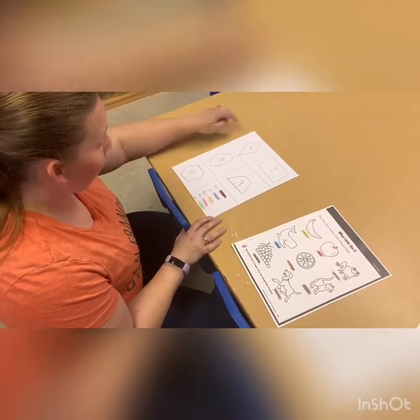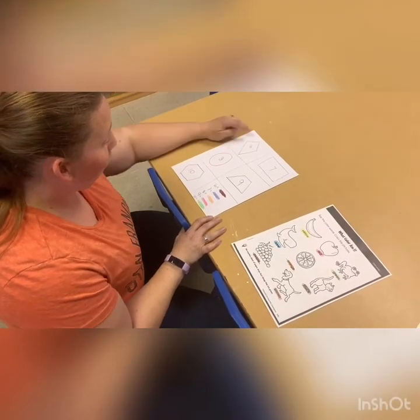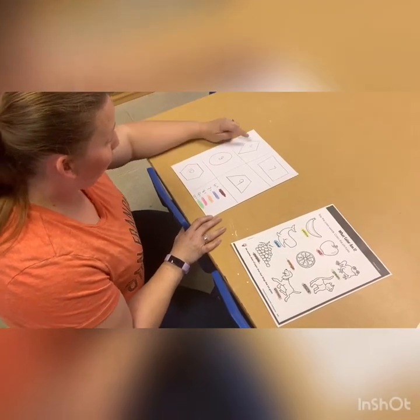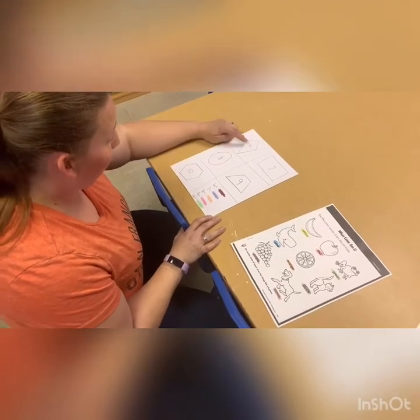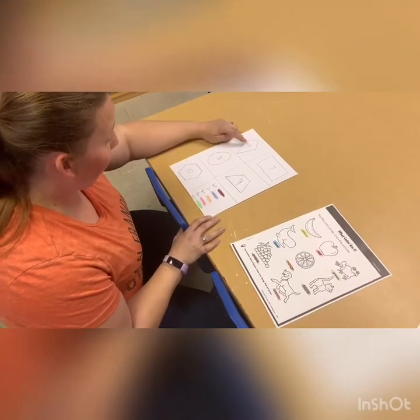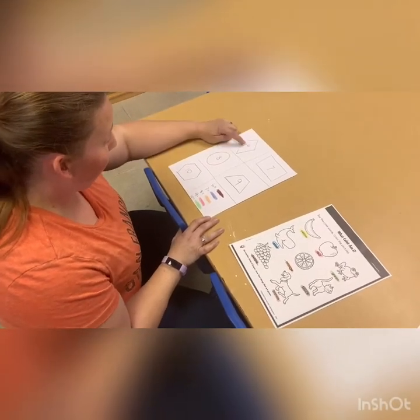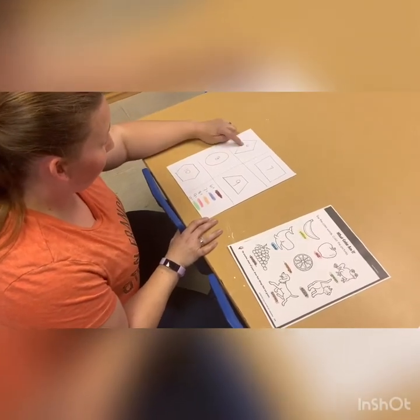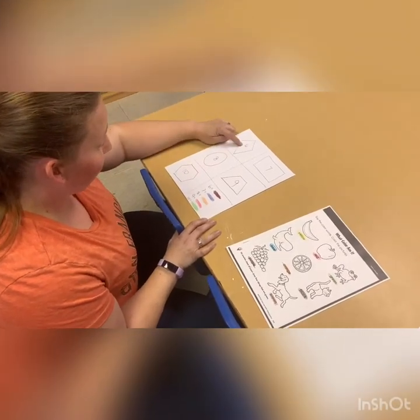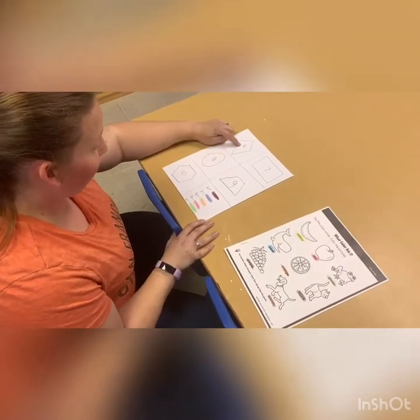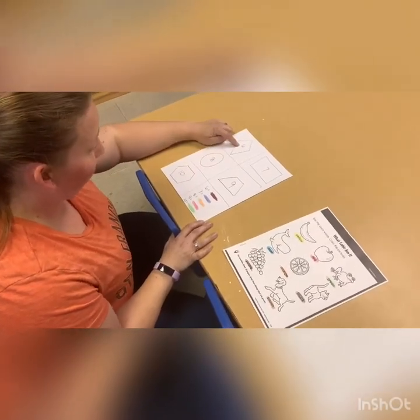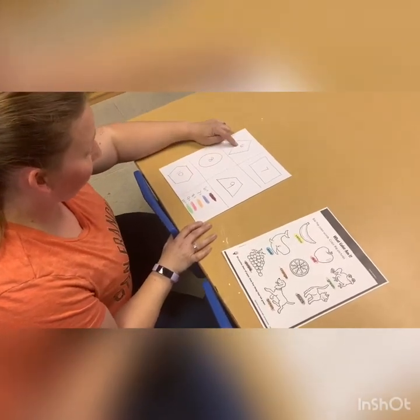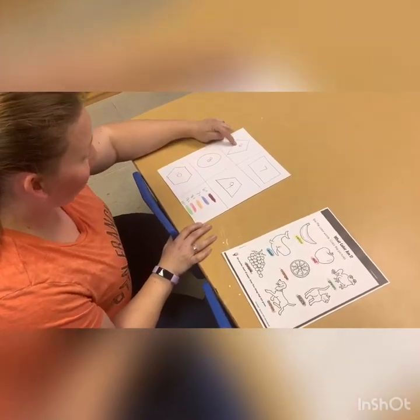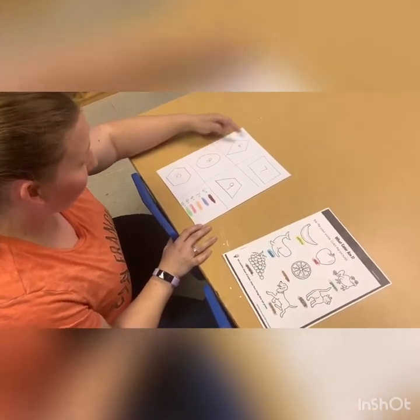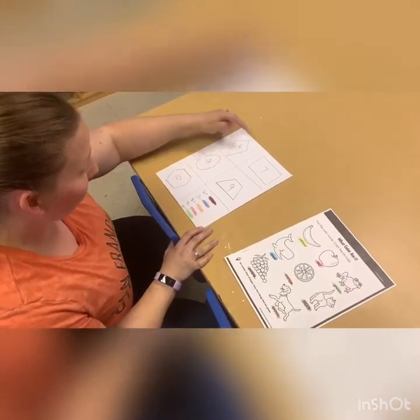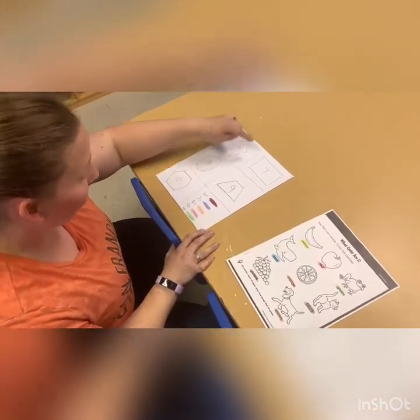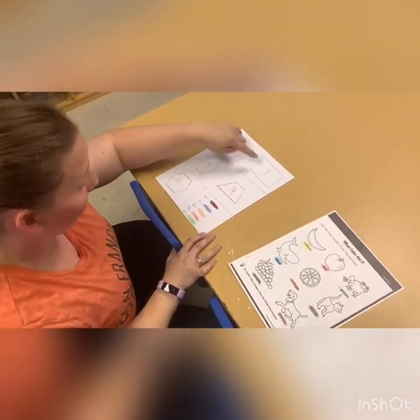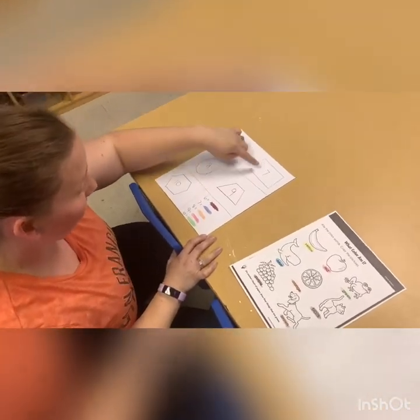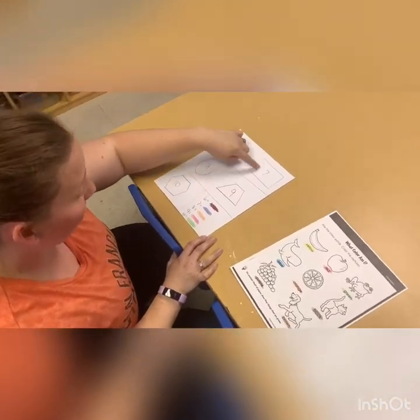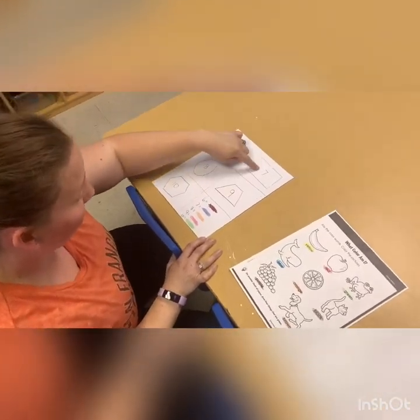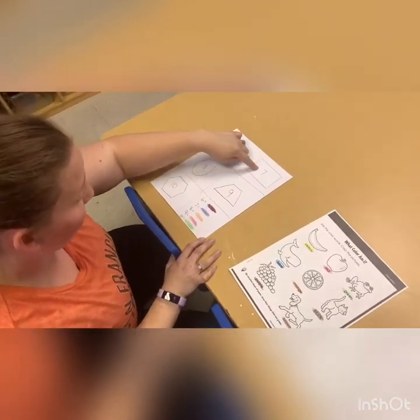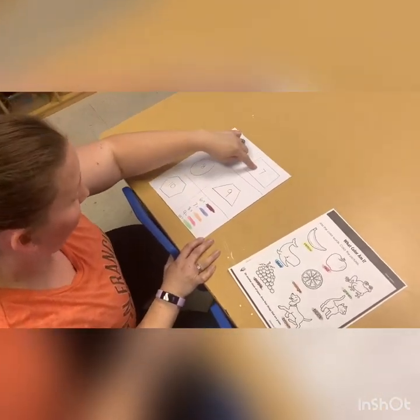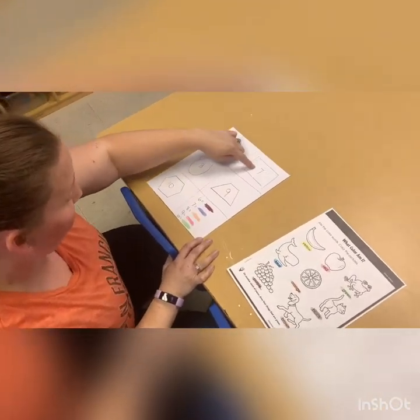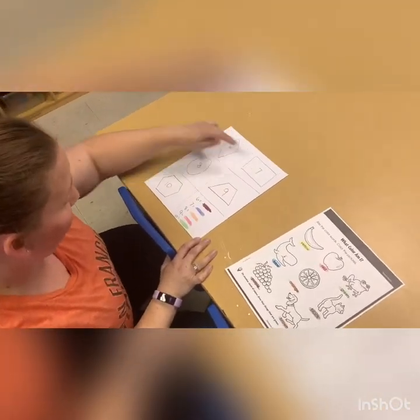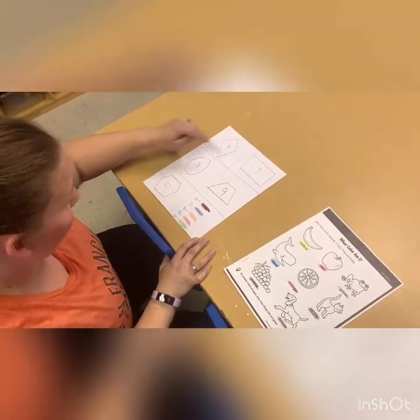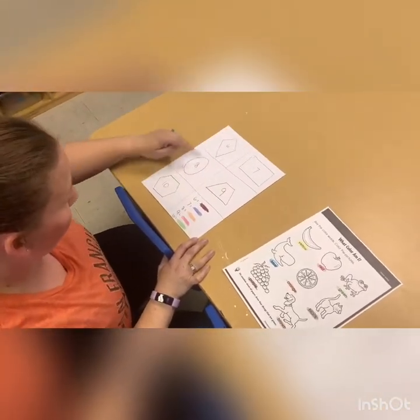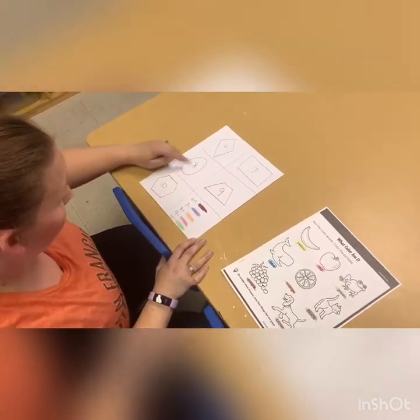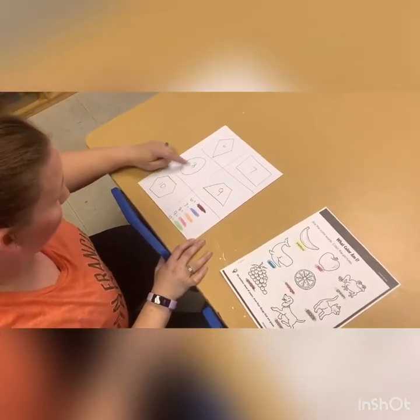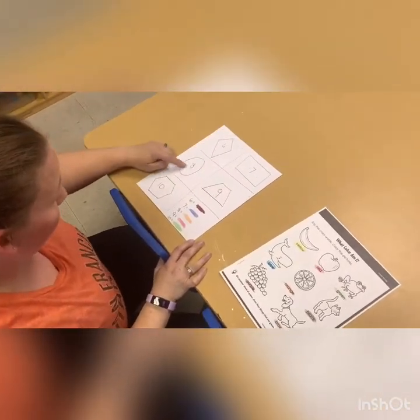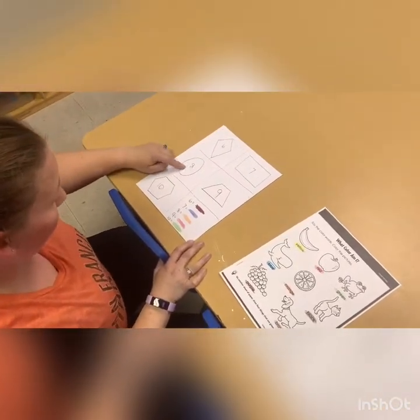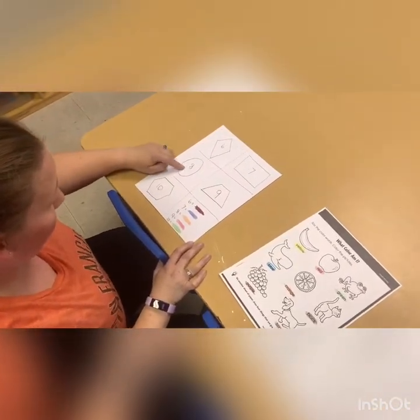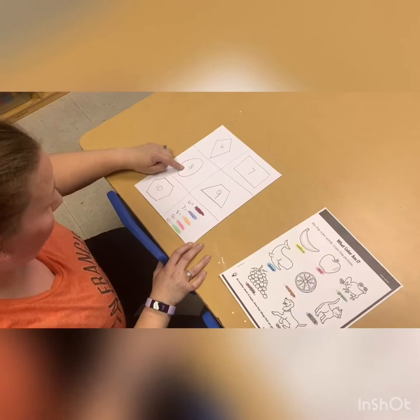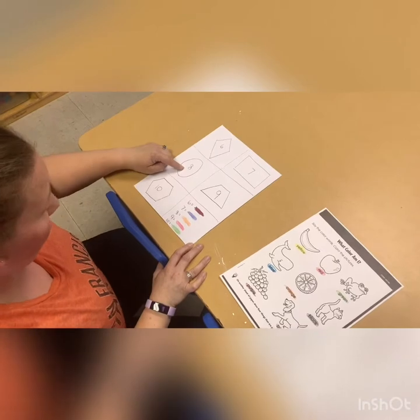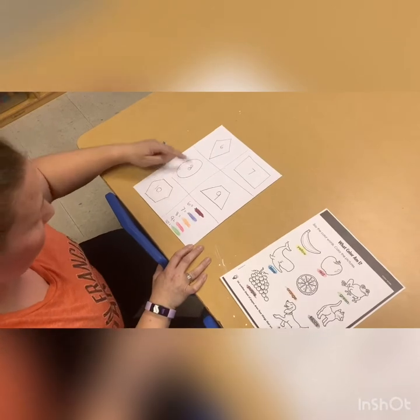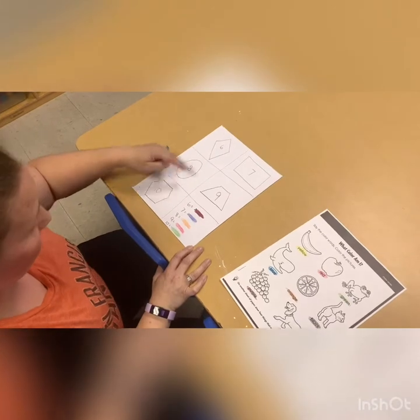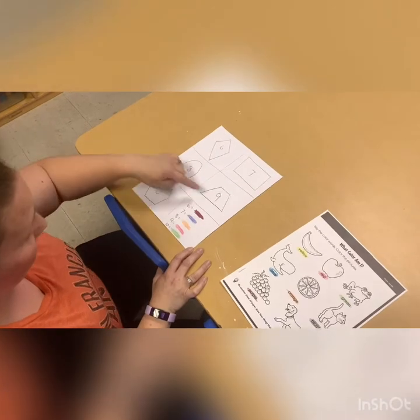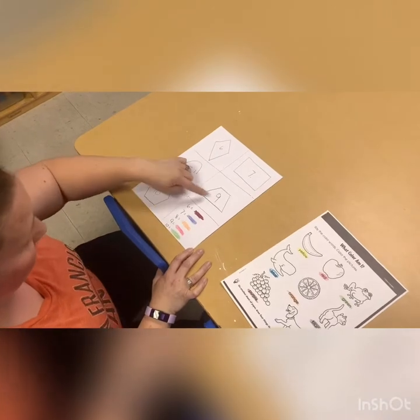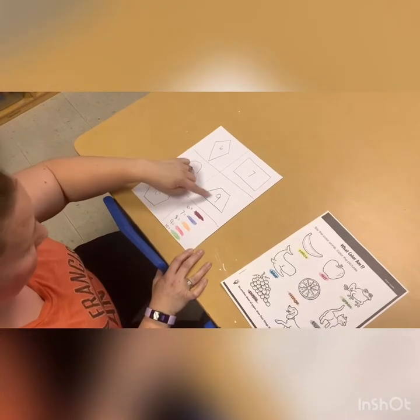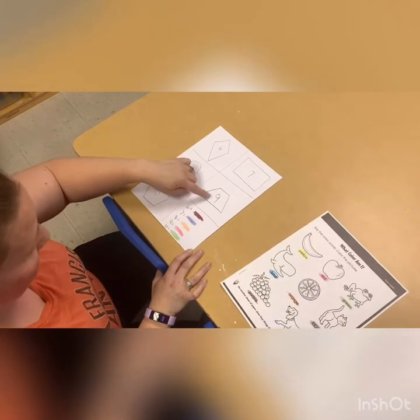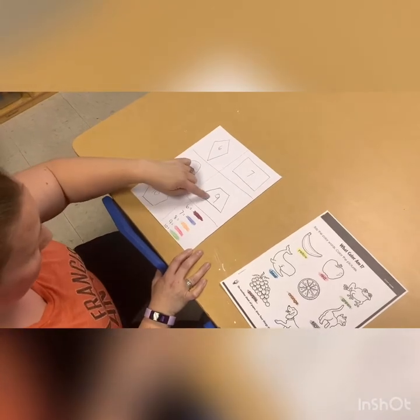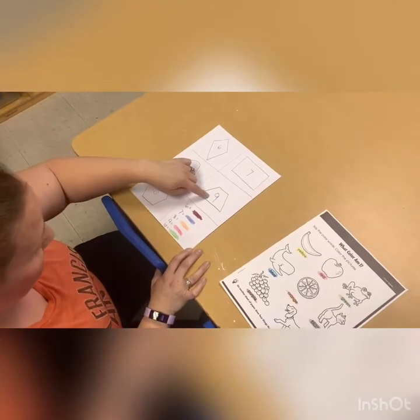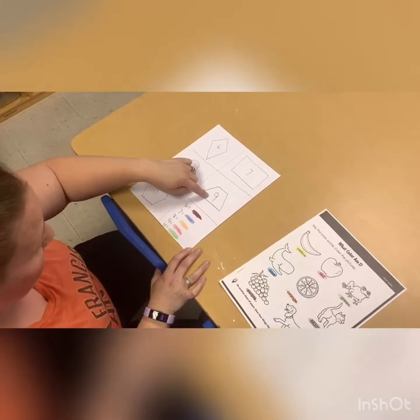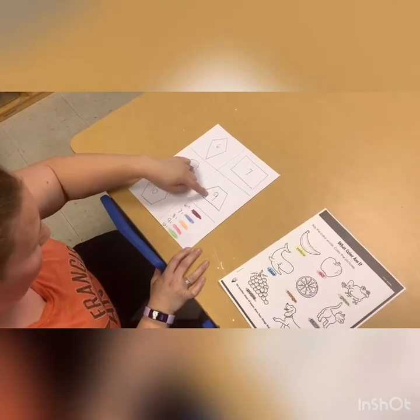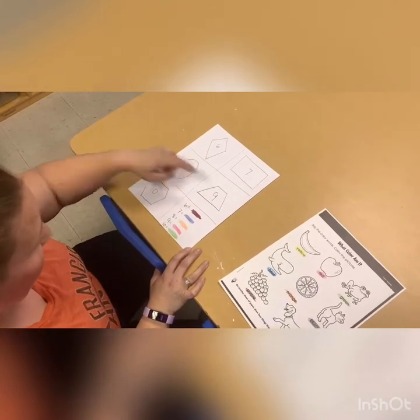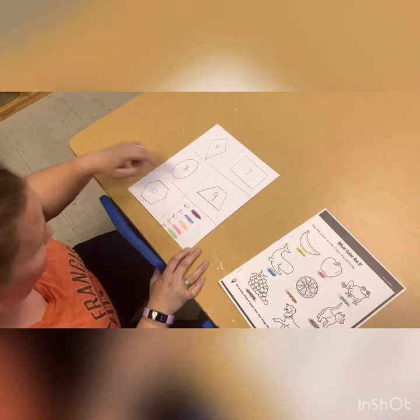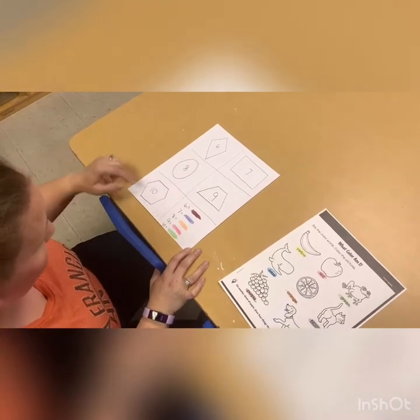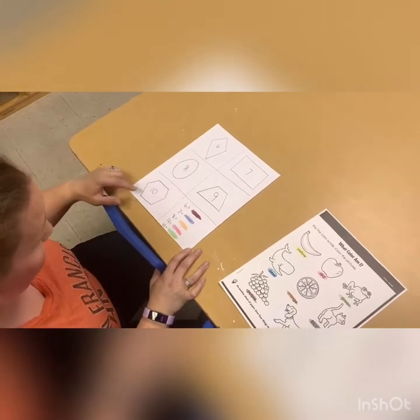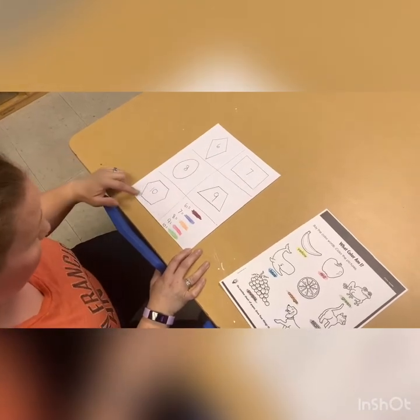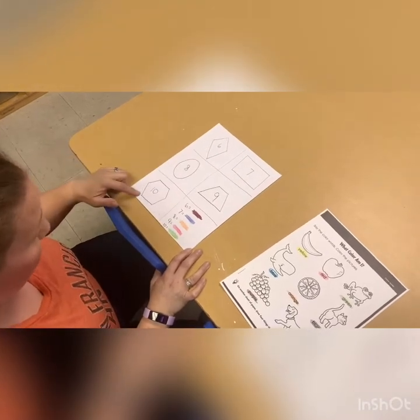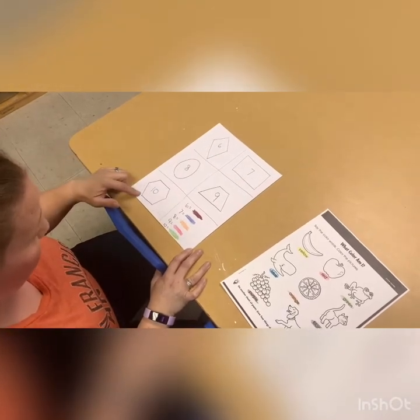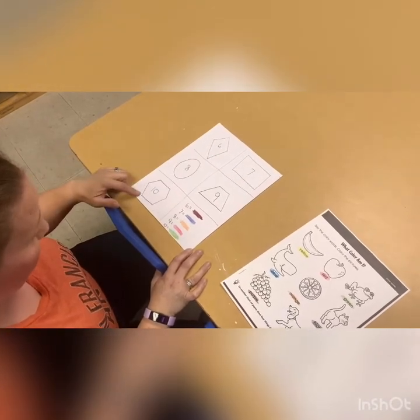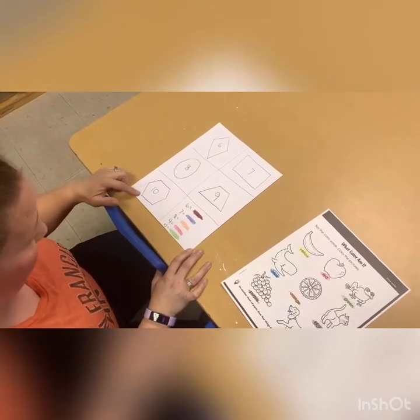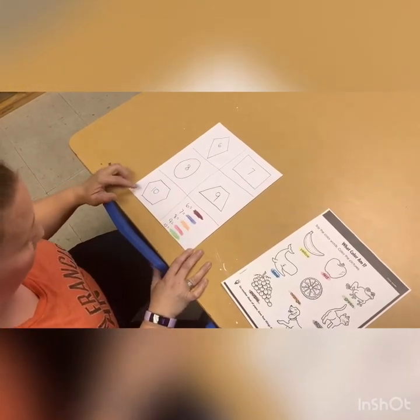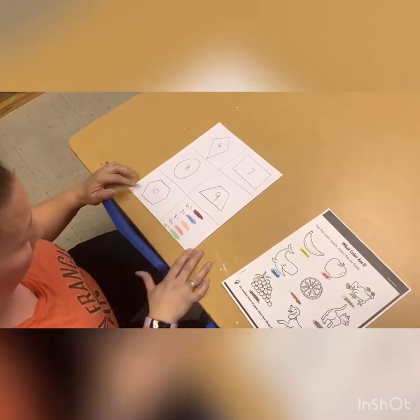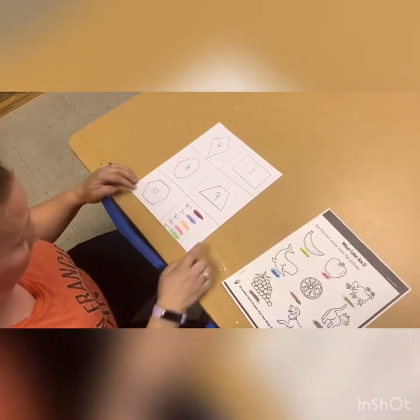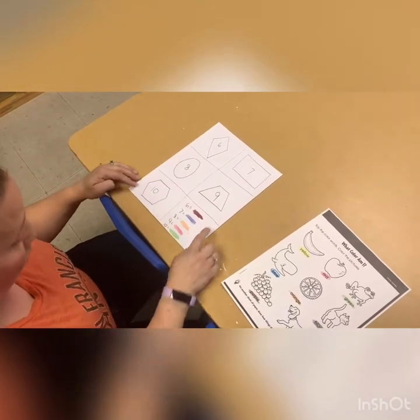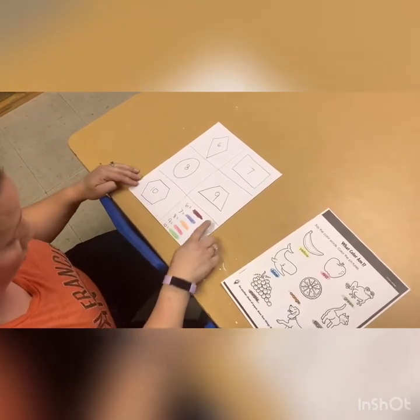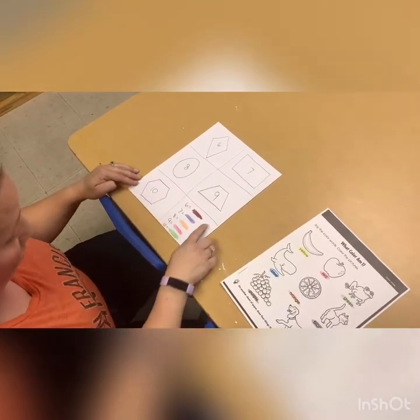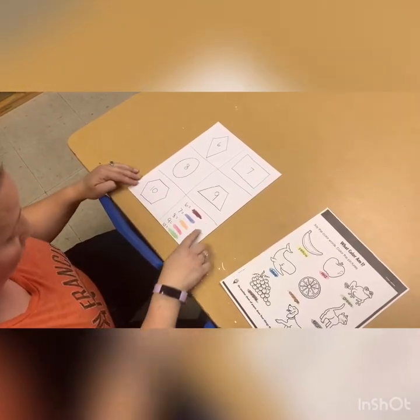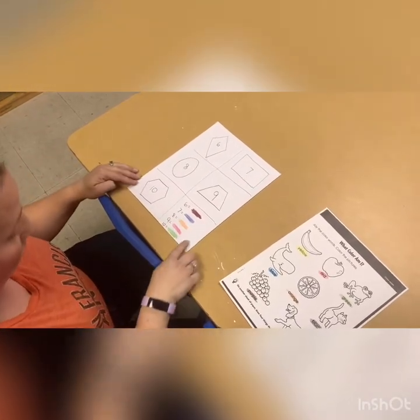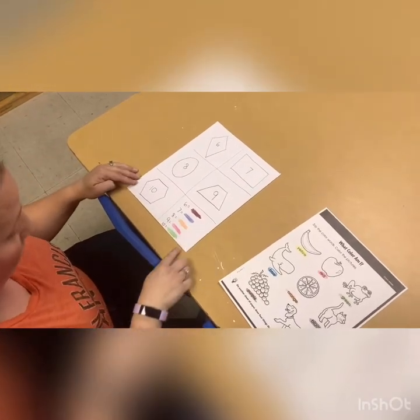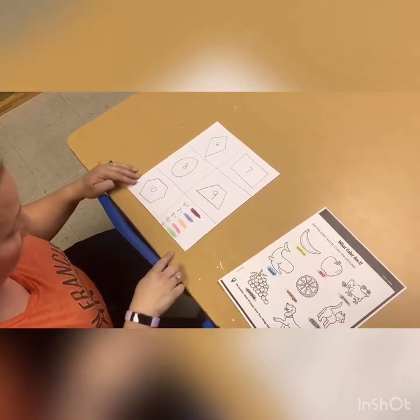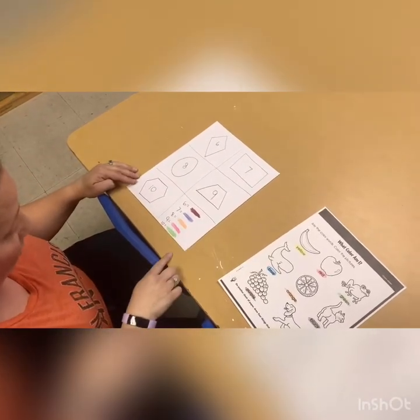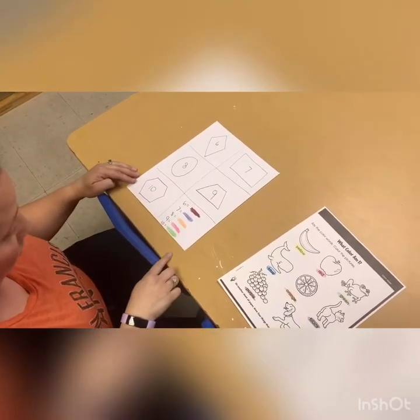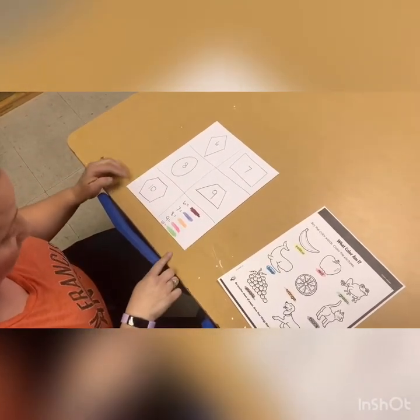We have six, seven, eight, nine, and ten, and you will color on these ones.